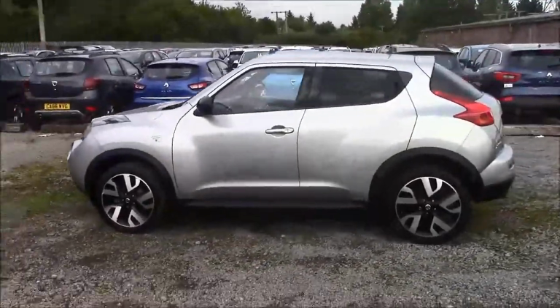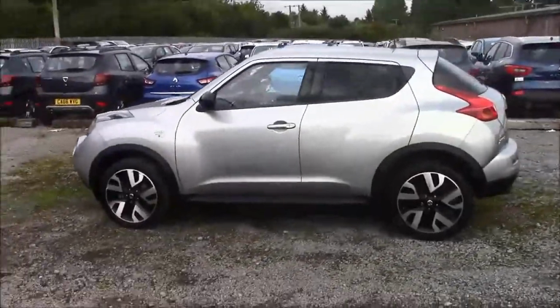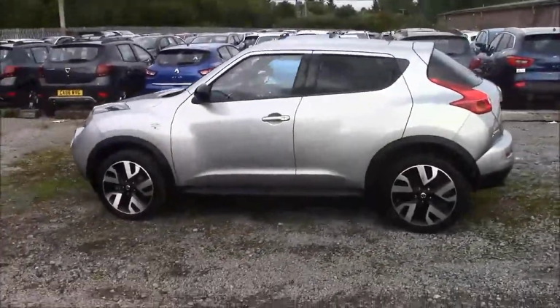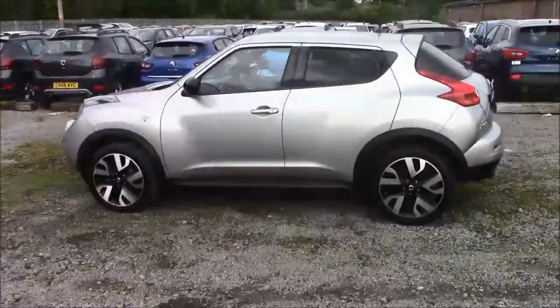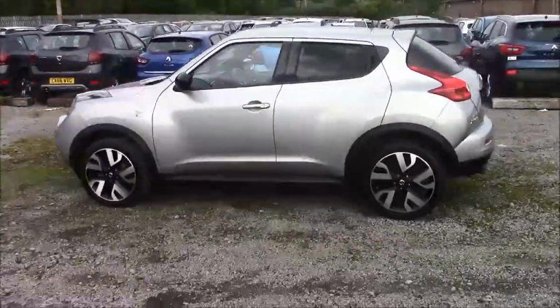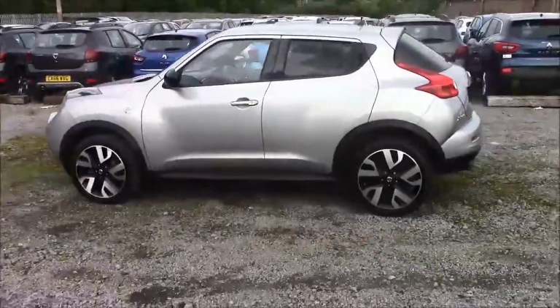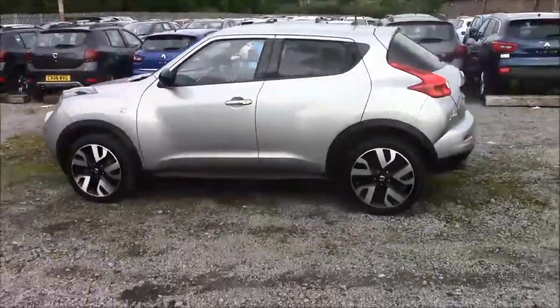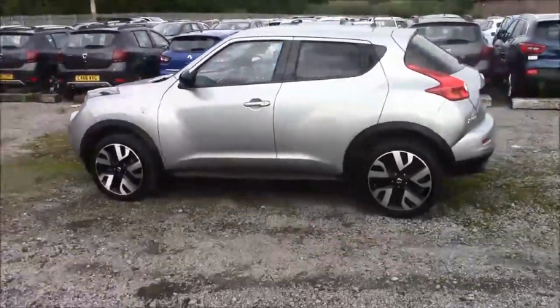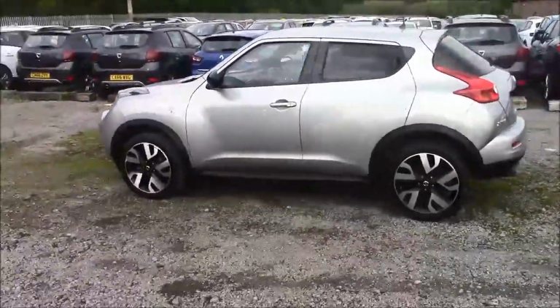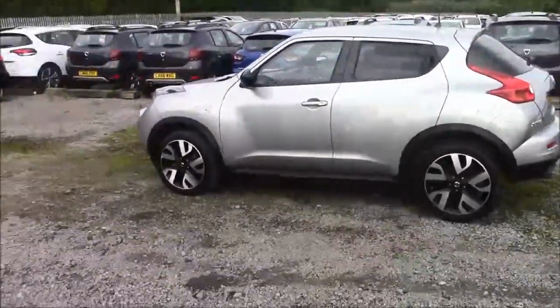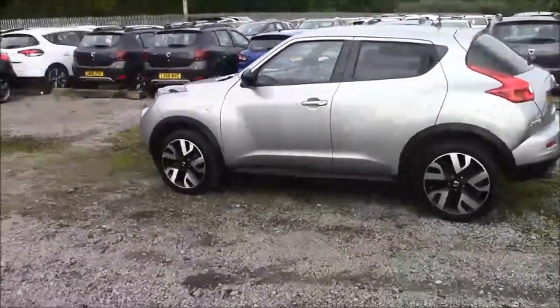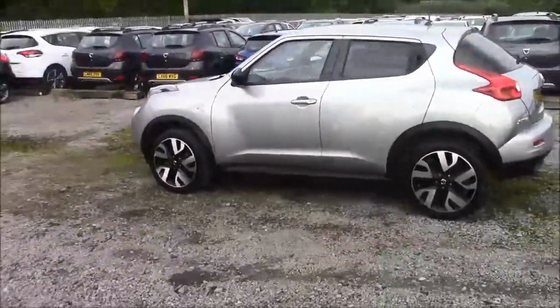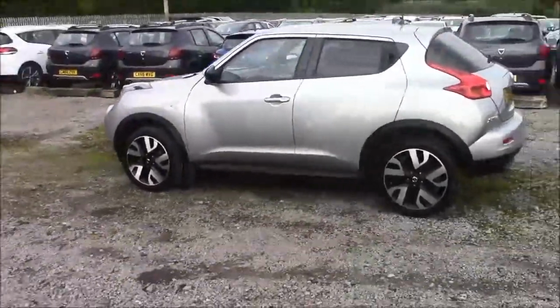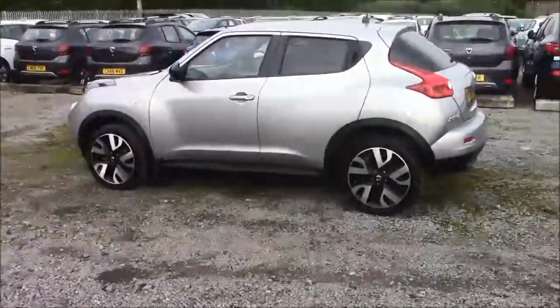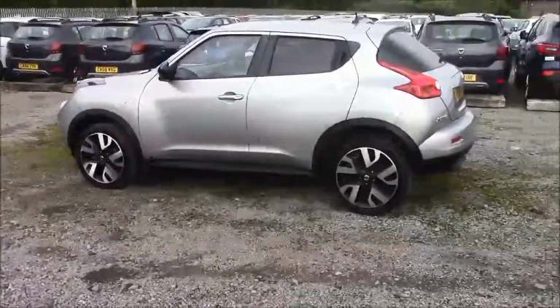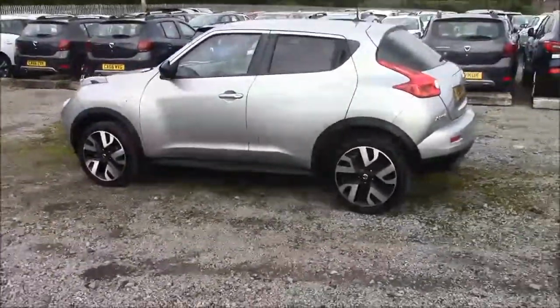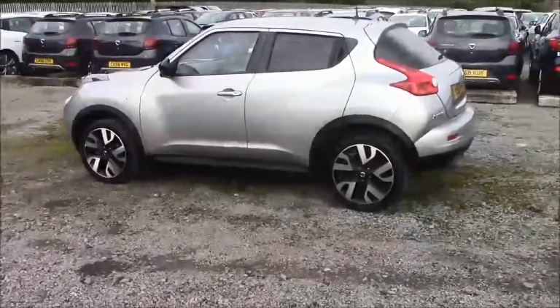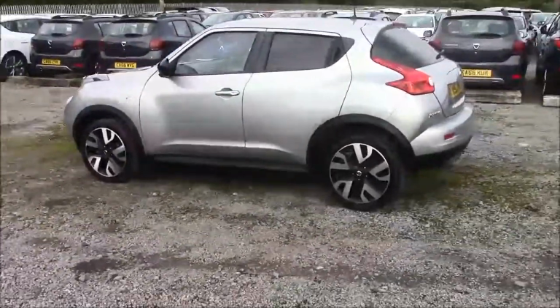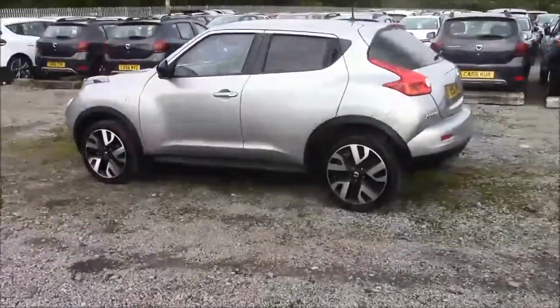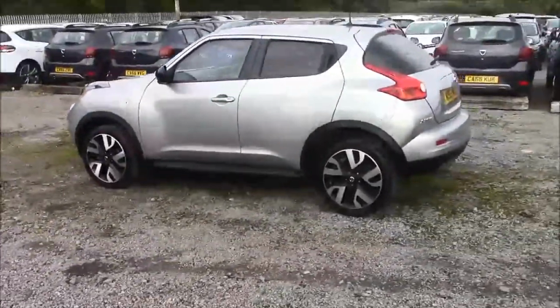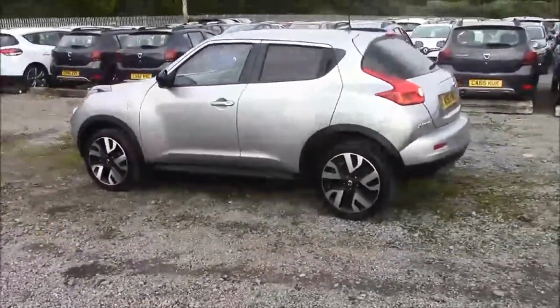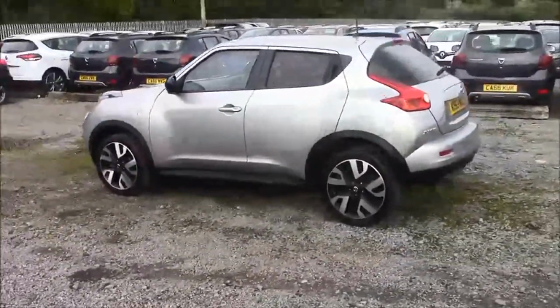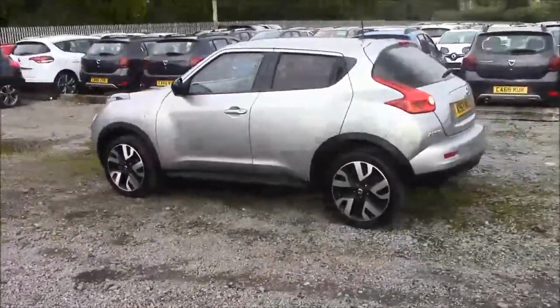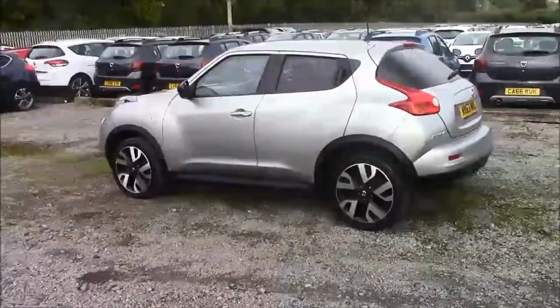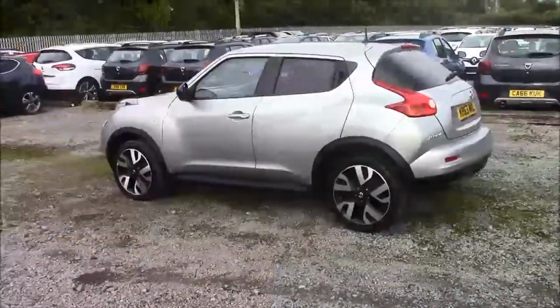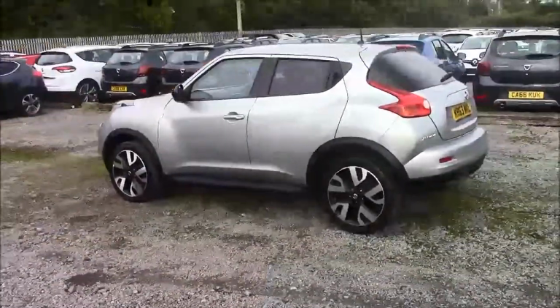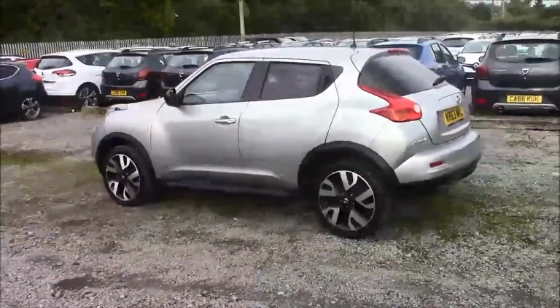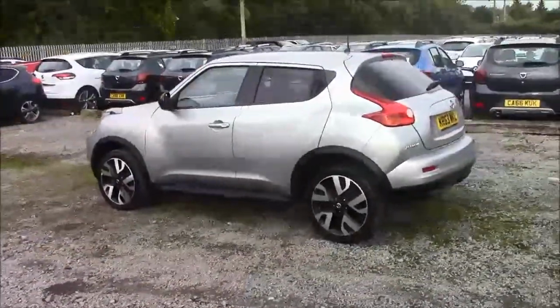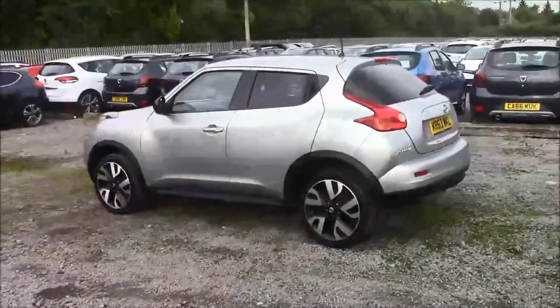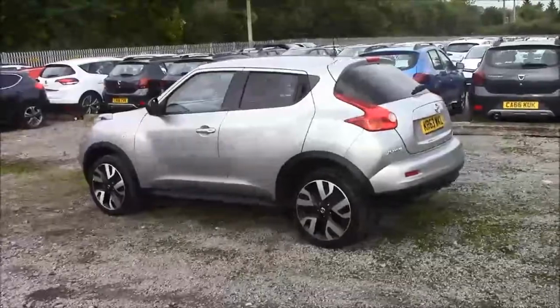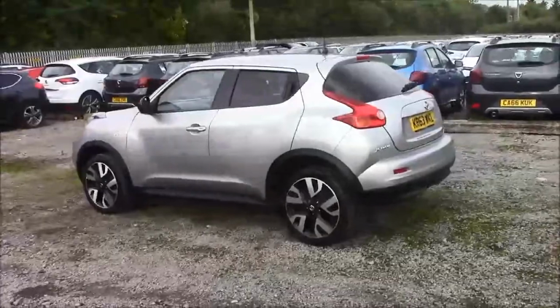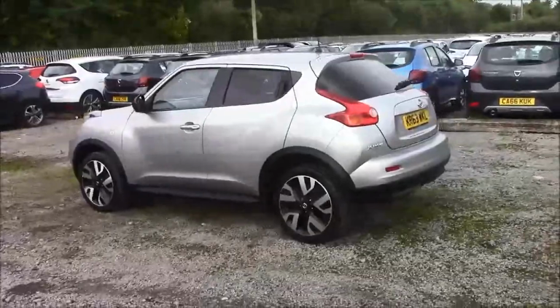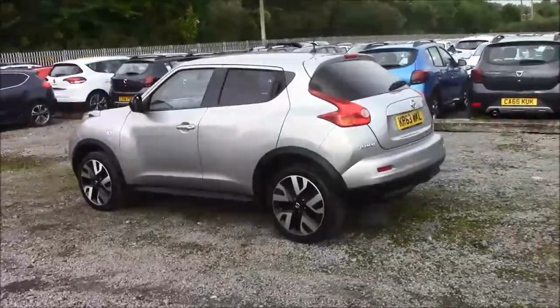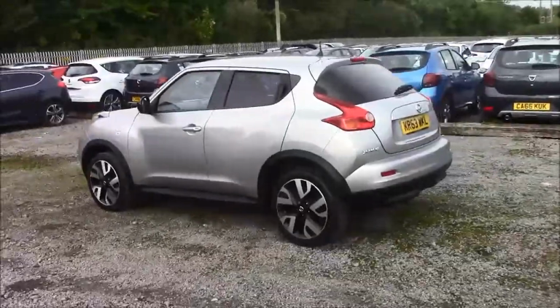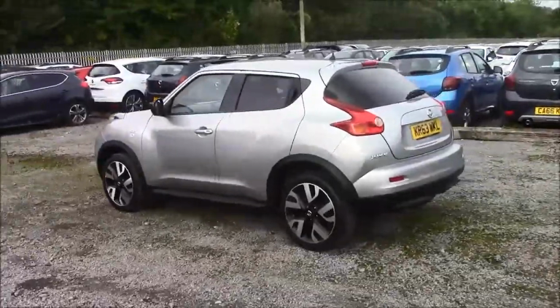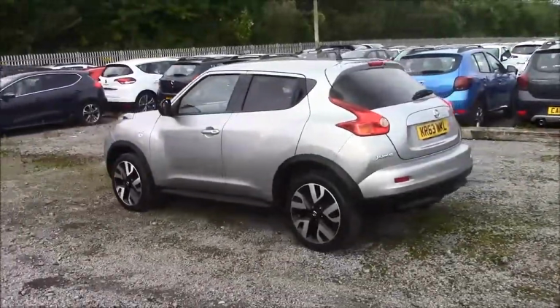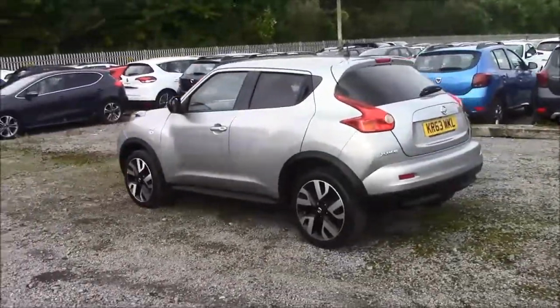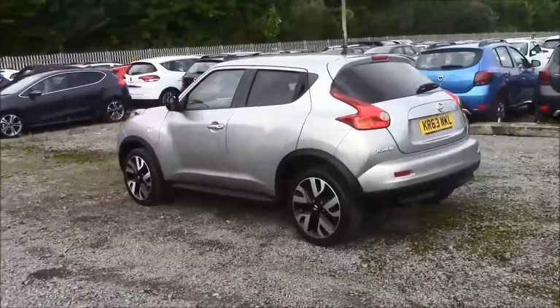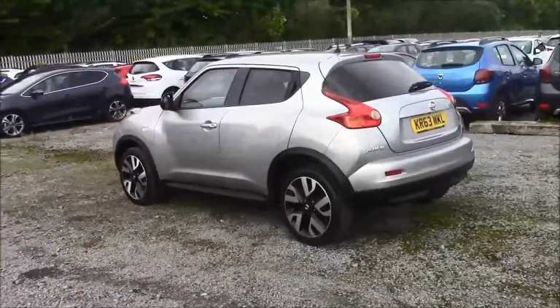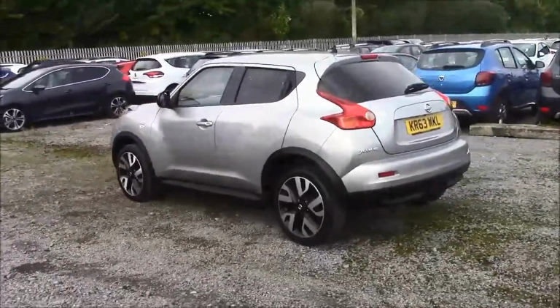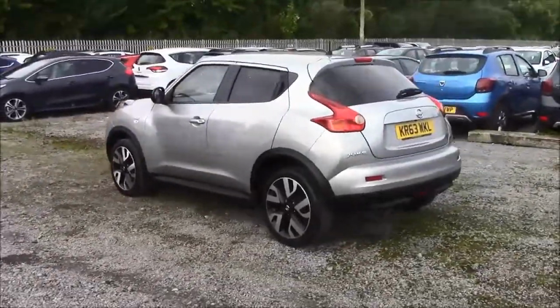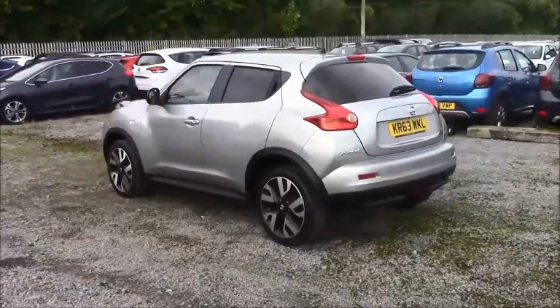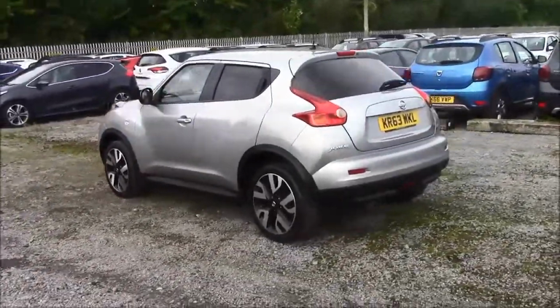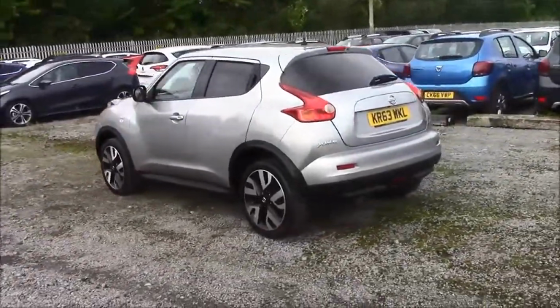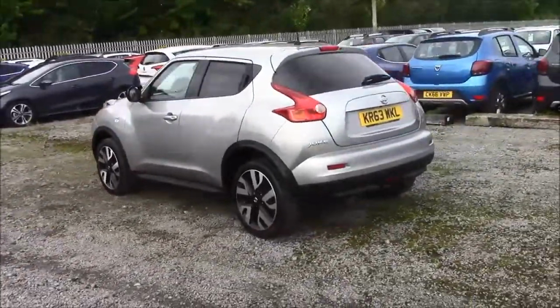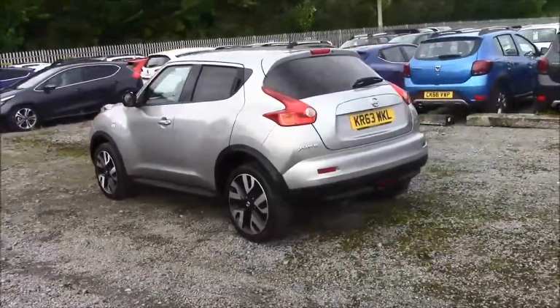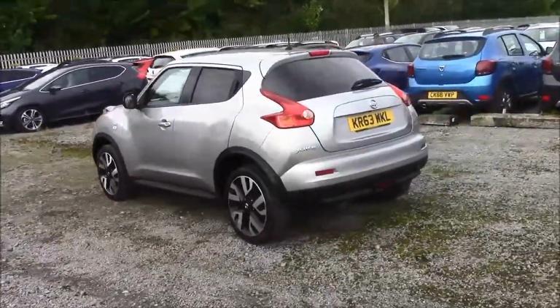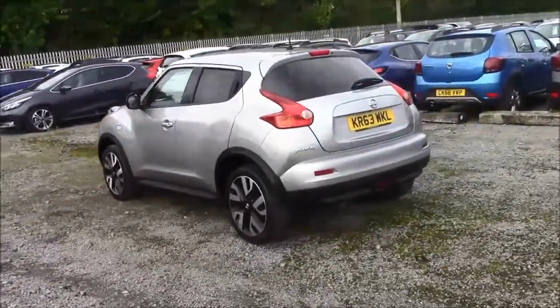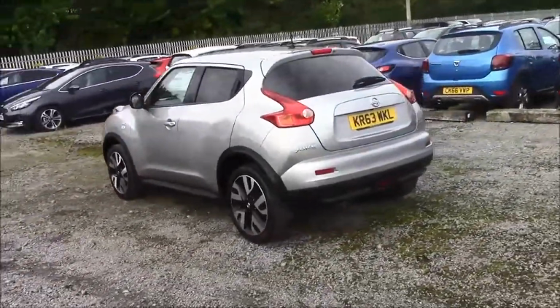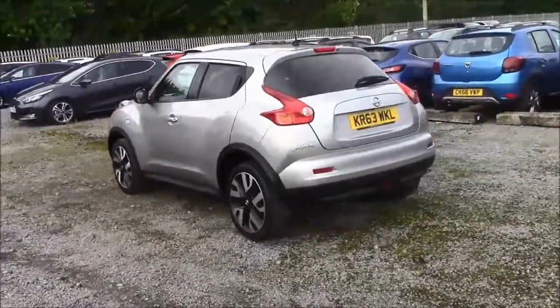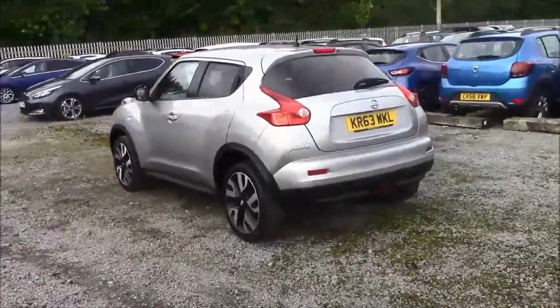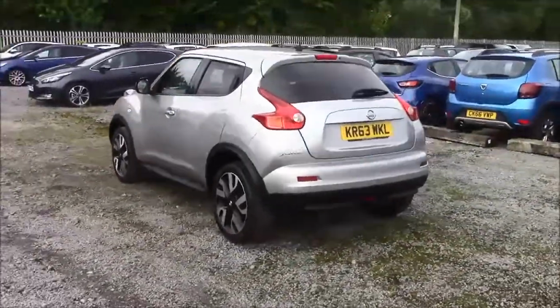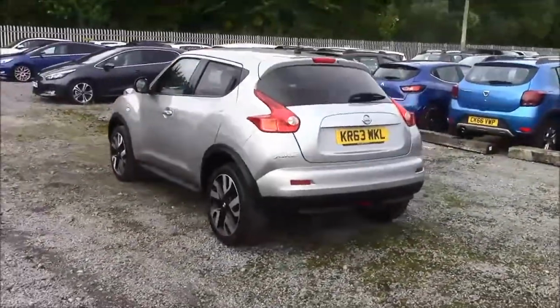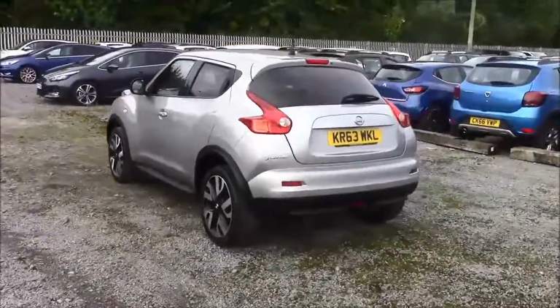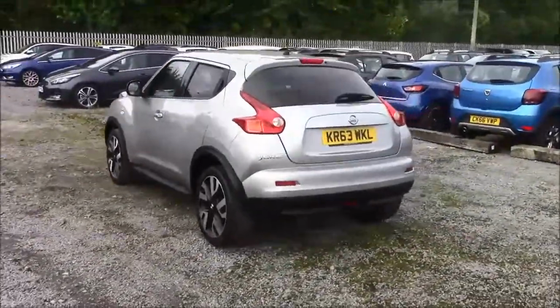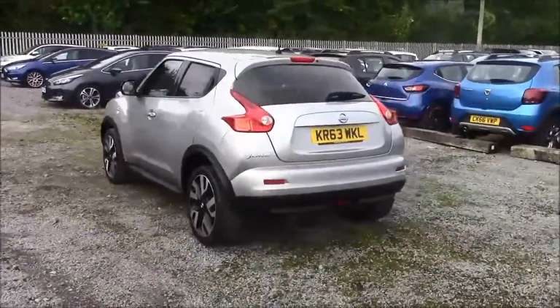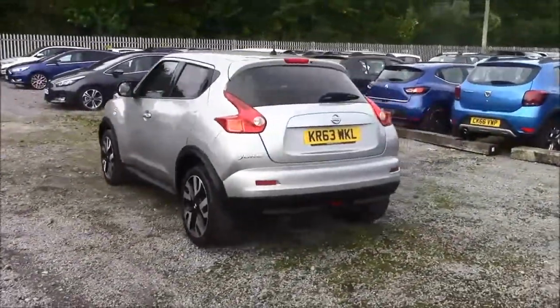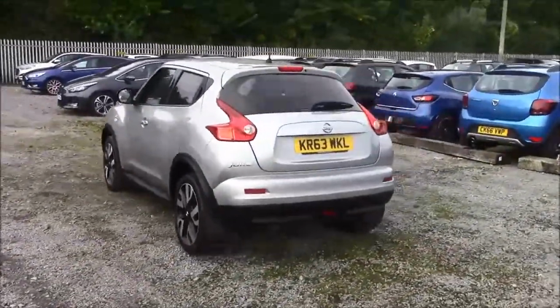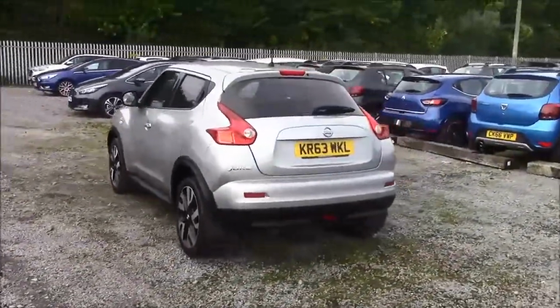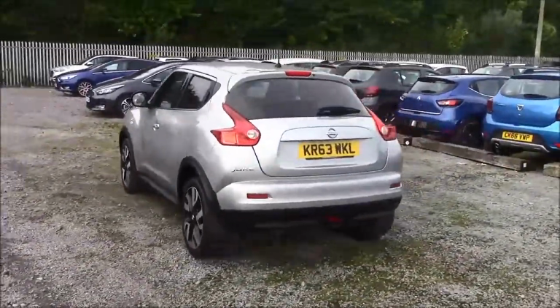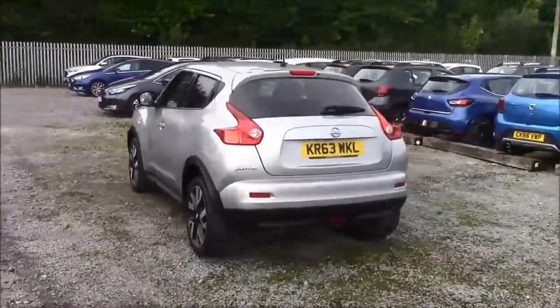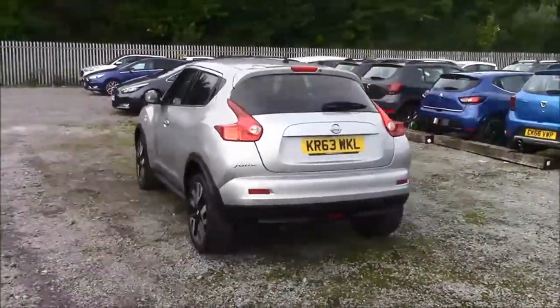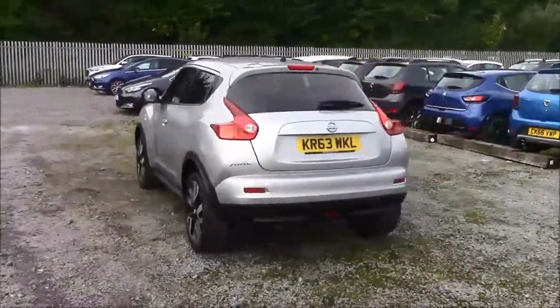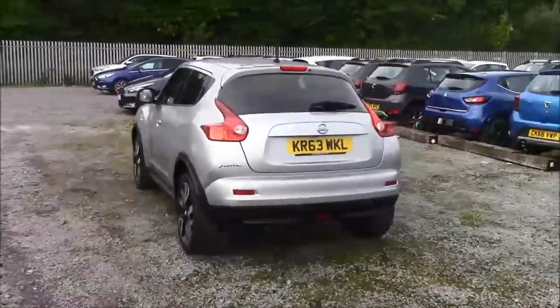As you walk around the vehicle, you'll see this car comes with alloy wheels. We have black body bumpers and rear privacy glass, and also a heated rear windshield.